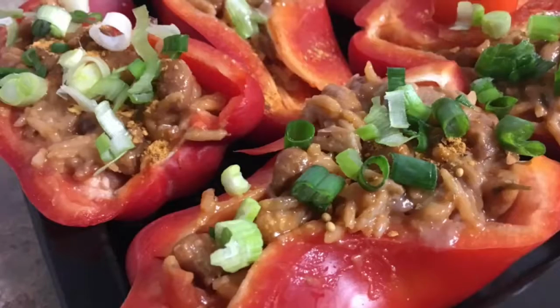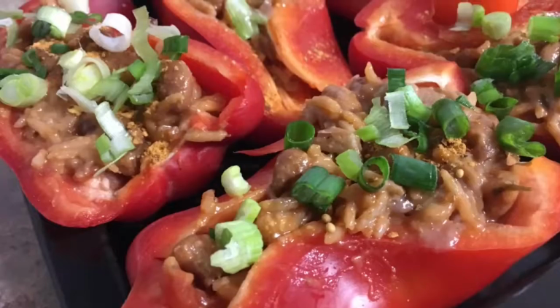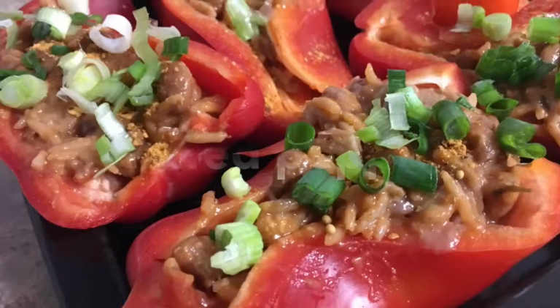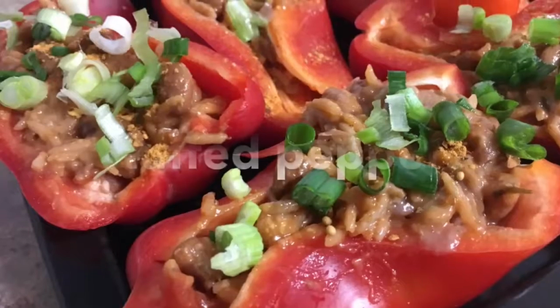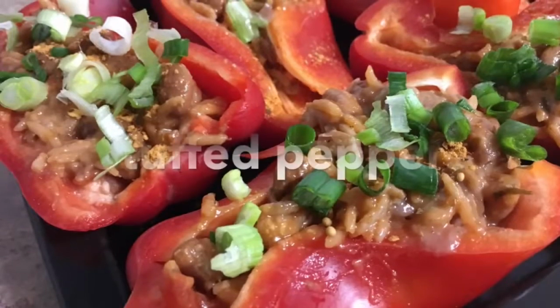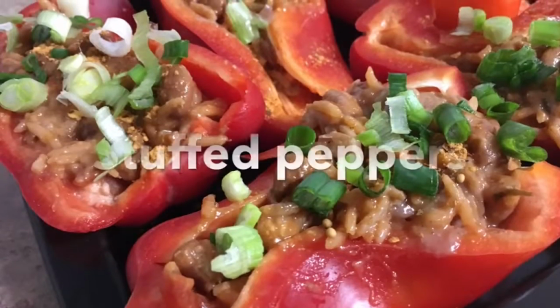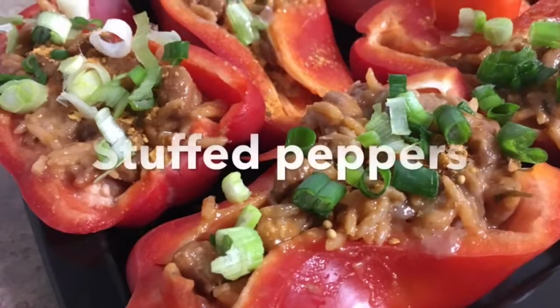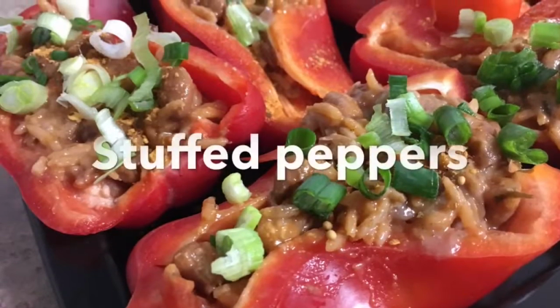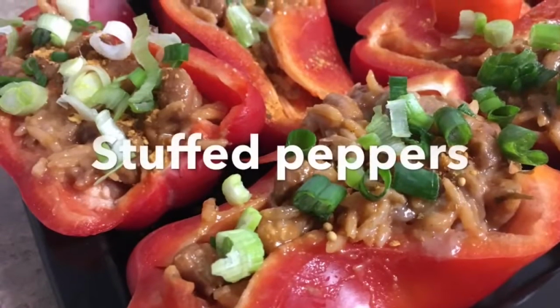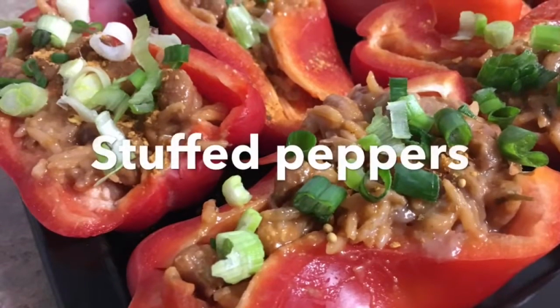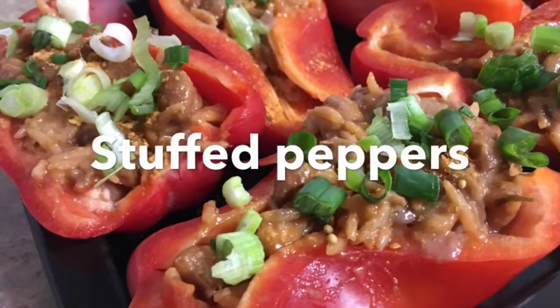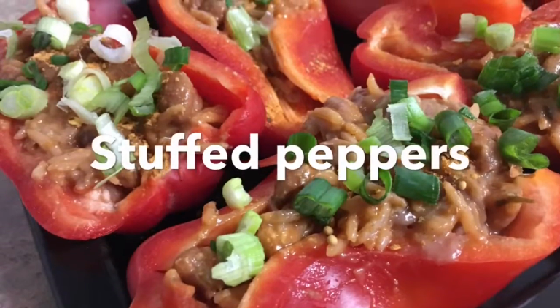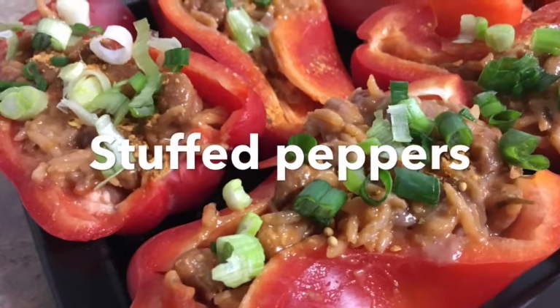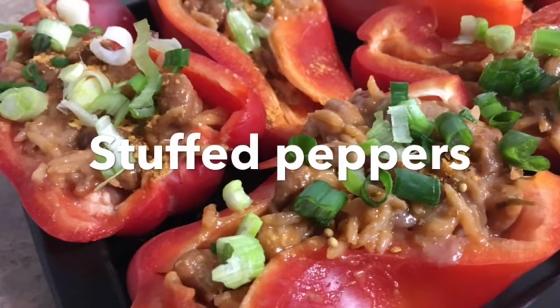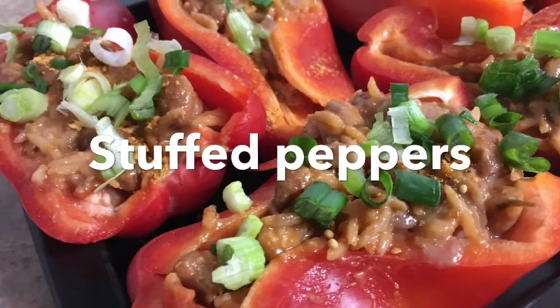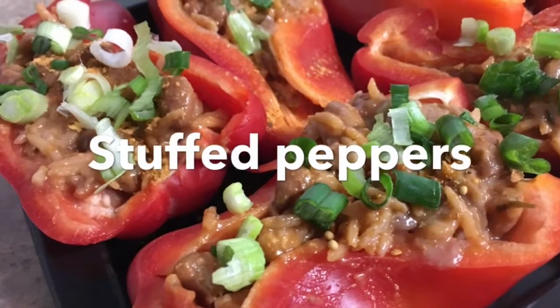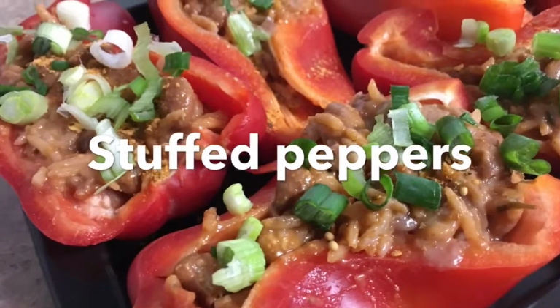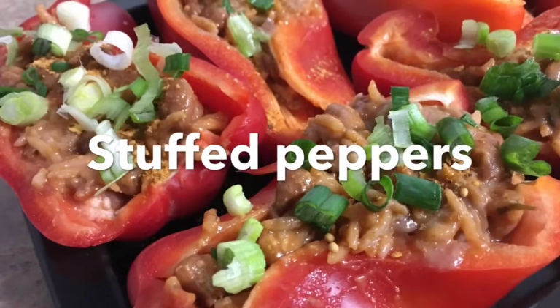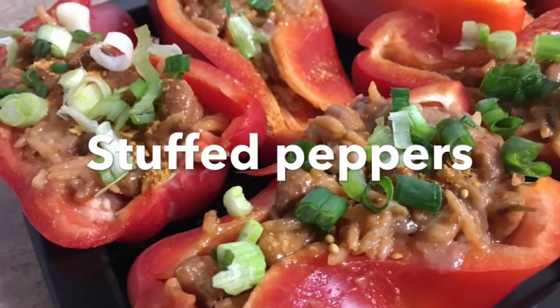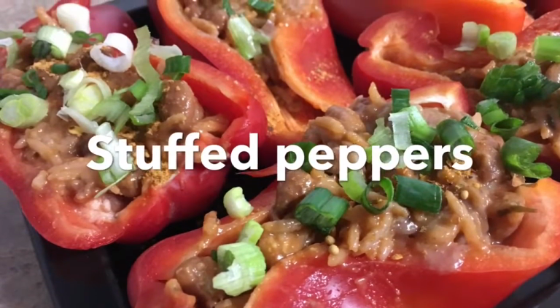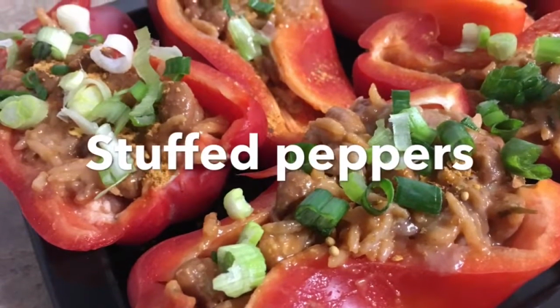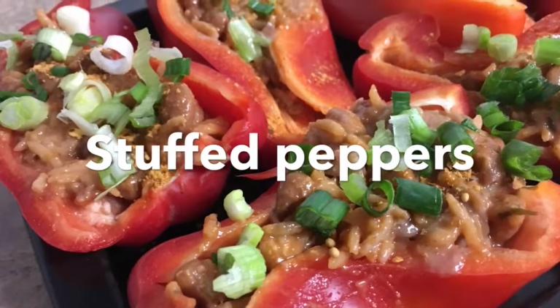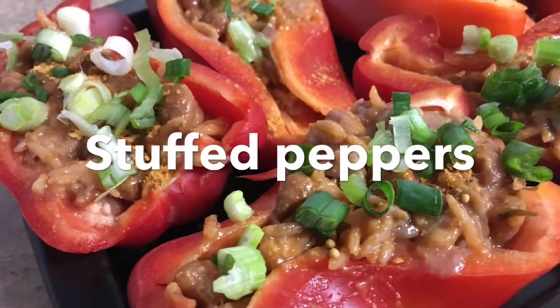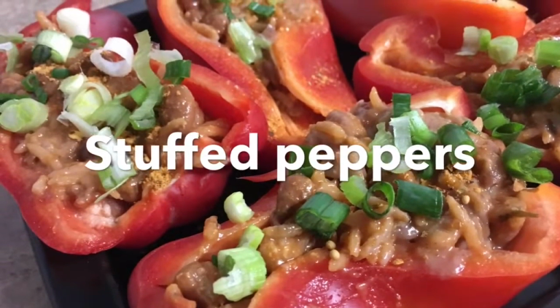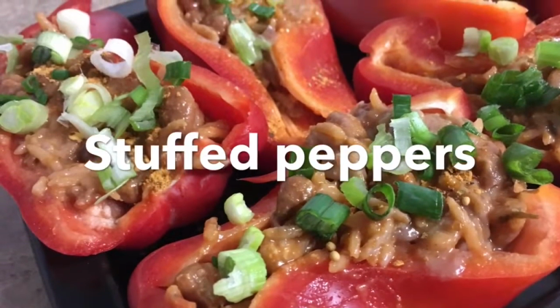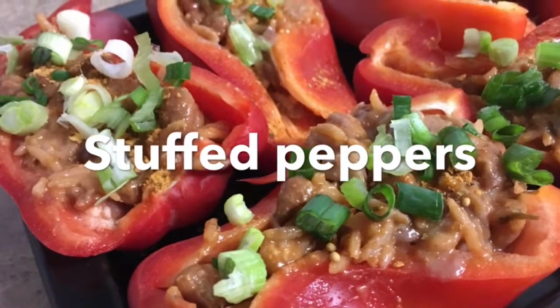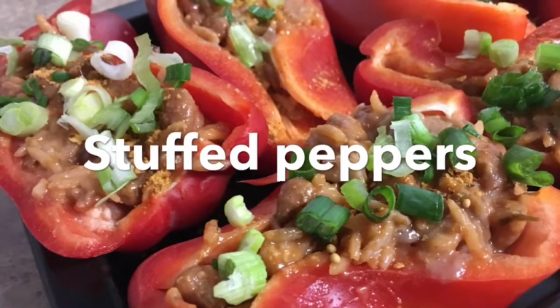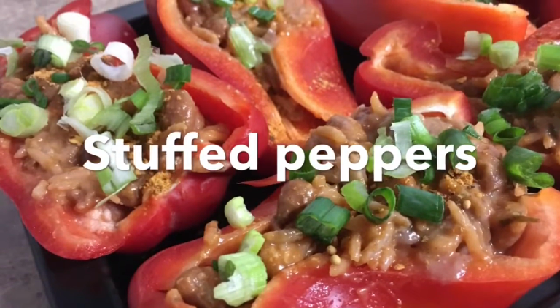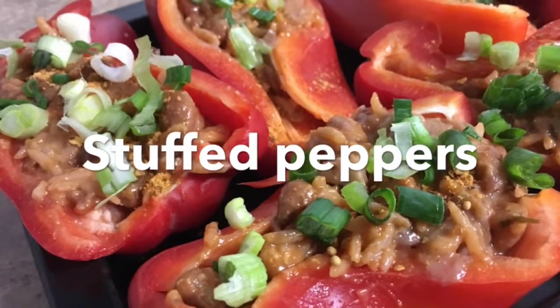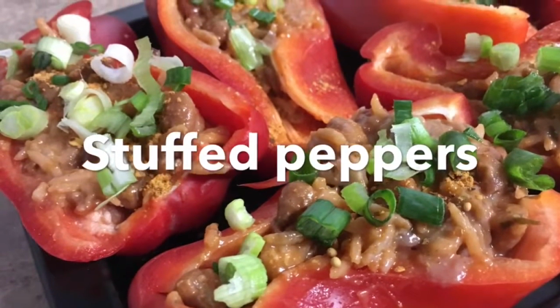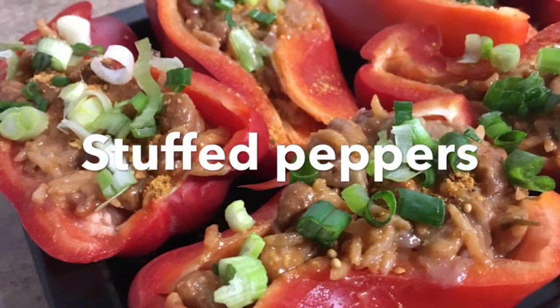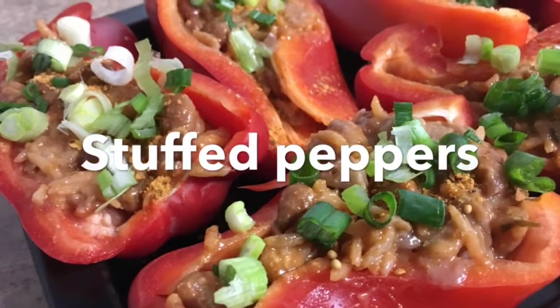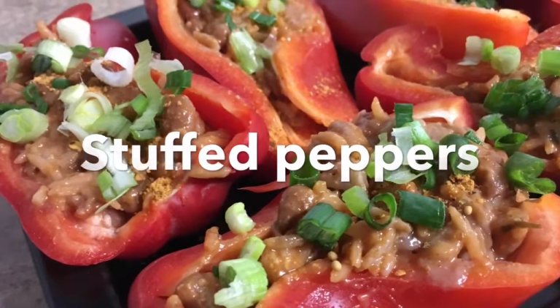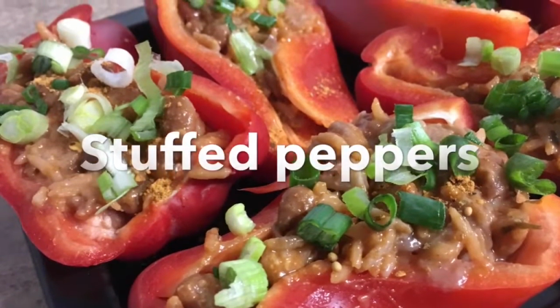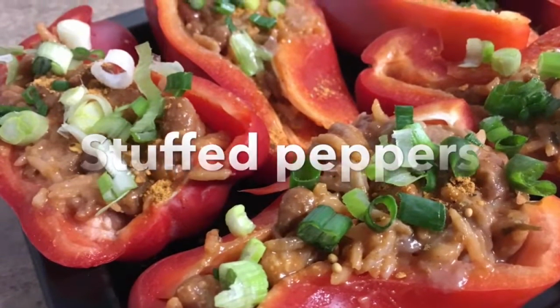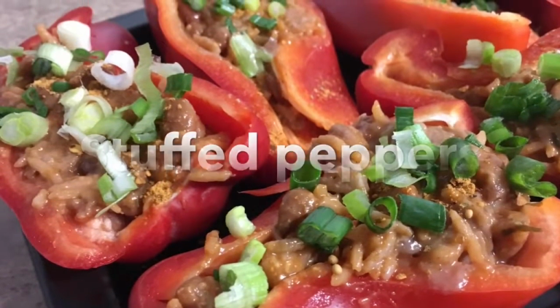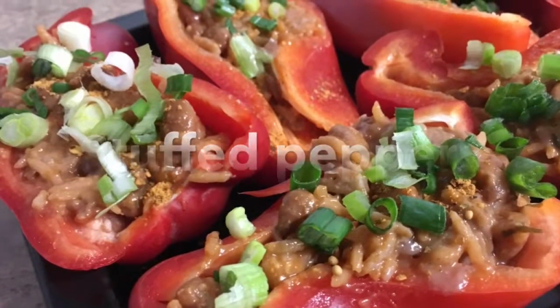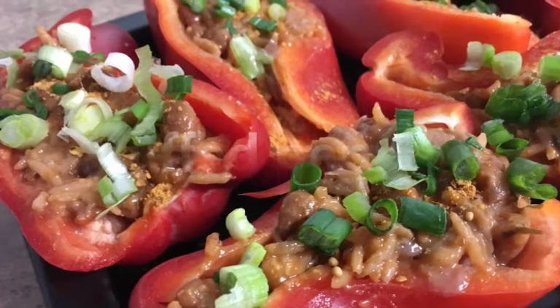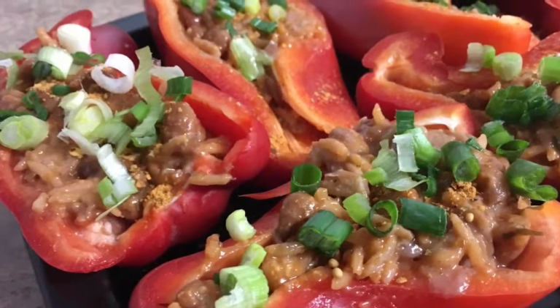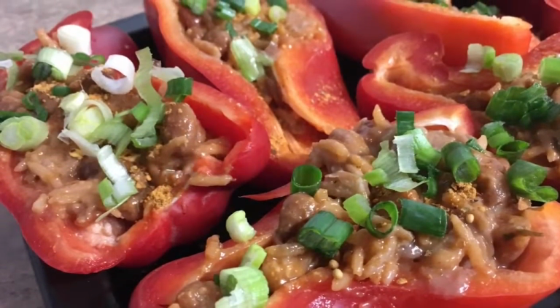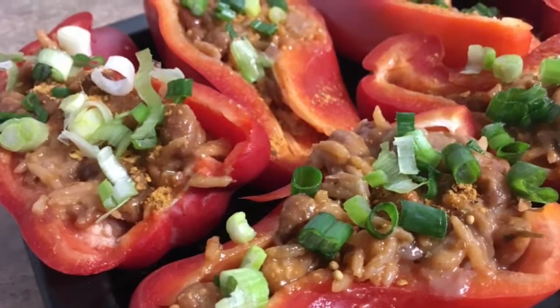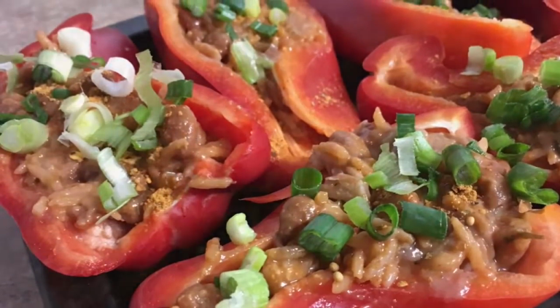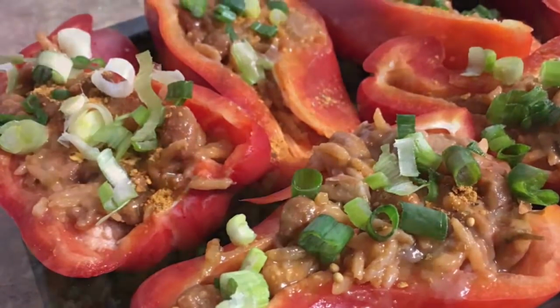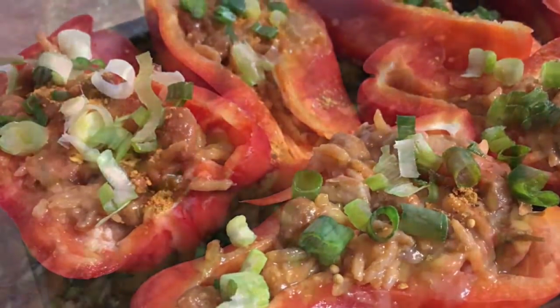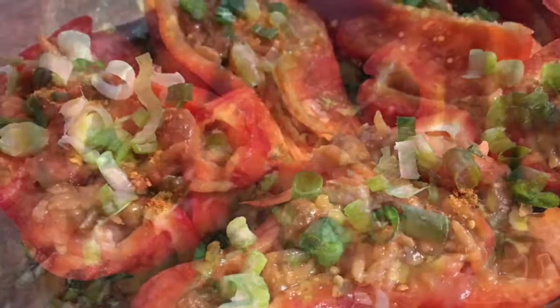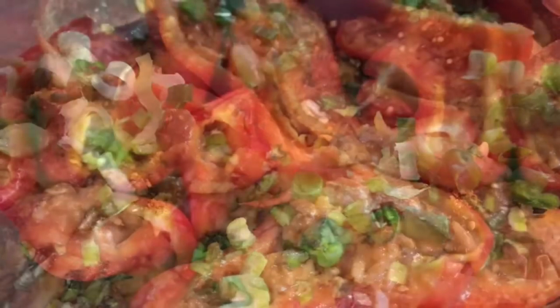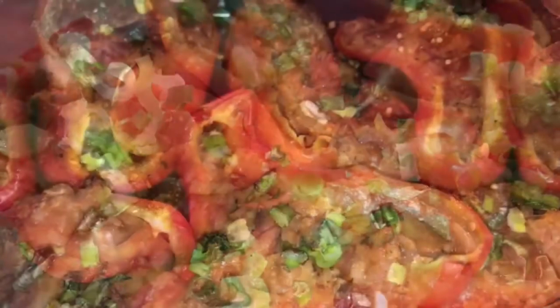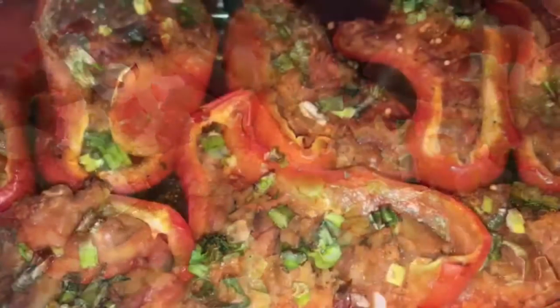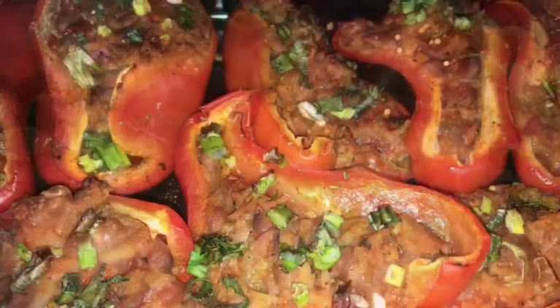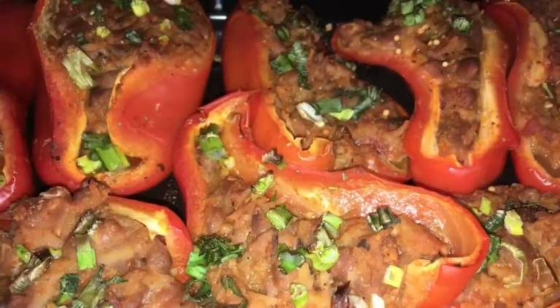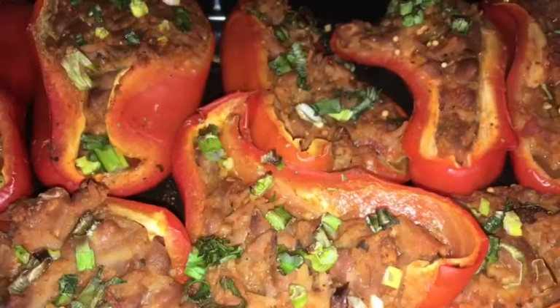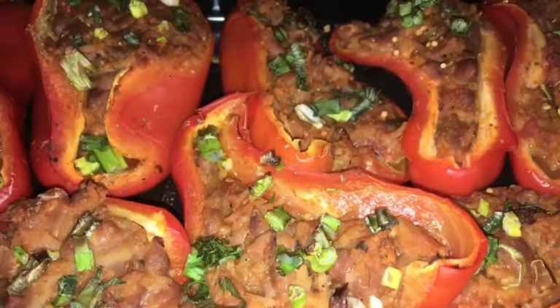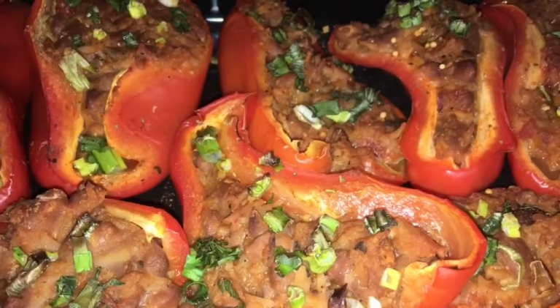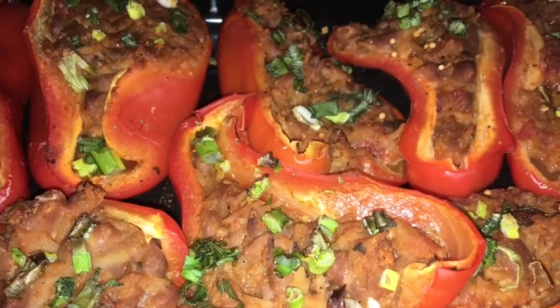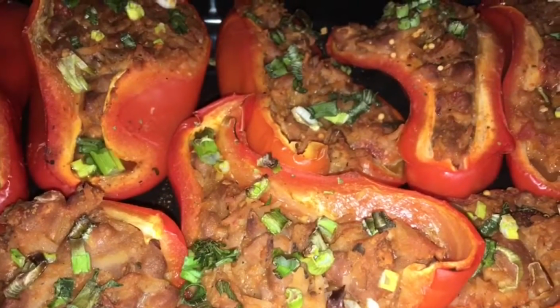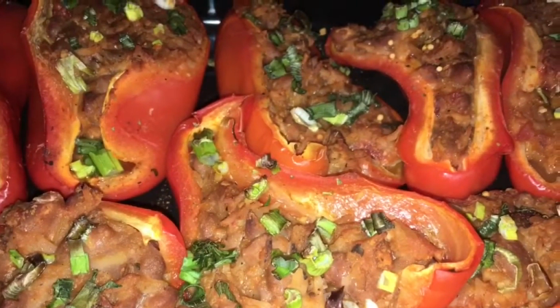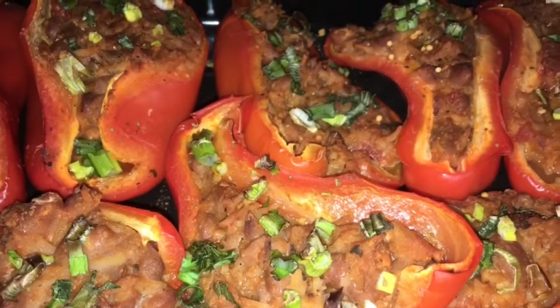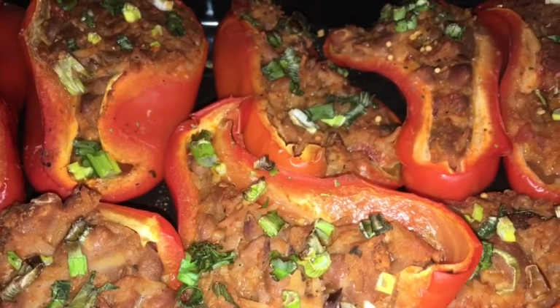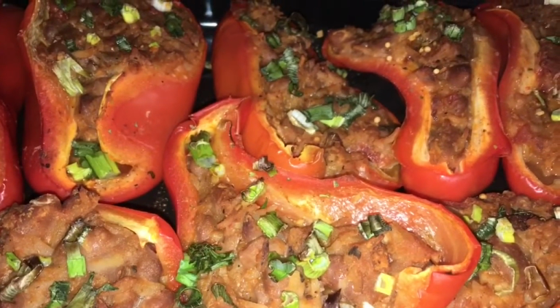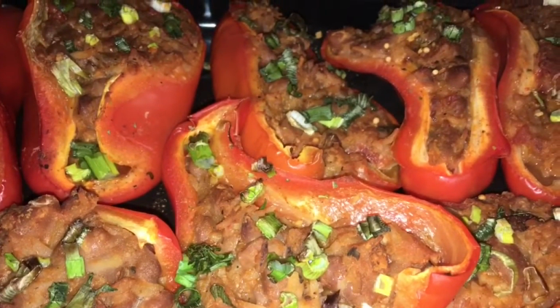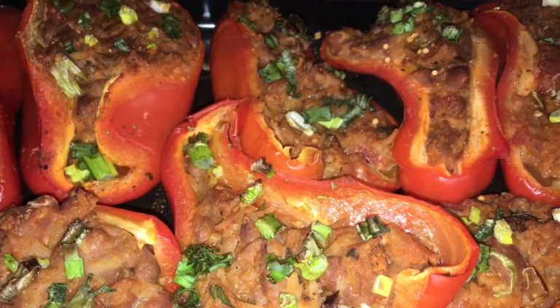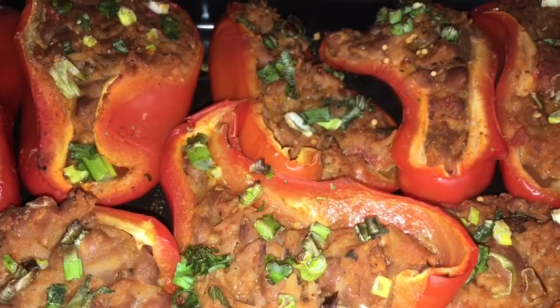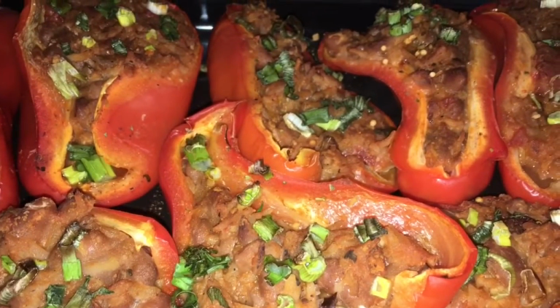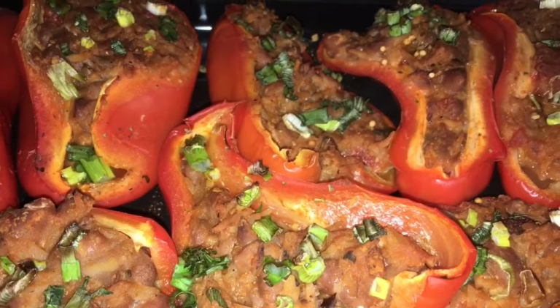Hey guys, so today I wanted to share with you how I make these stuffed peppers. They're really easy to make and I just make them with leftovers that I usually have in the fridge.